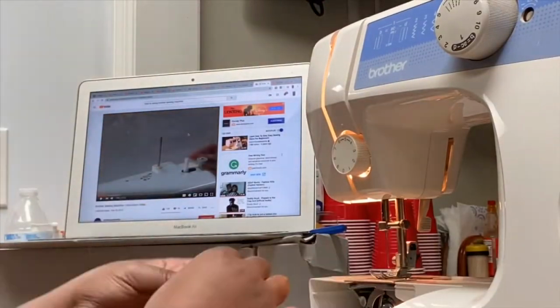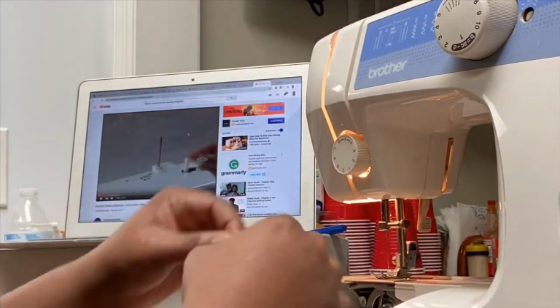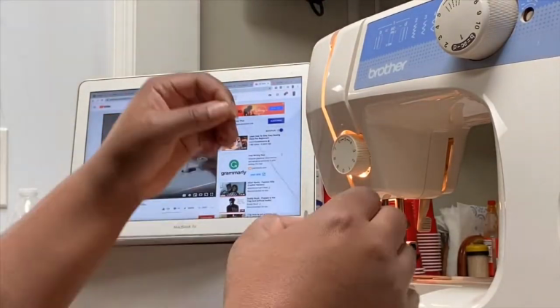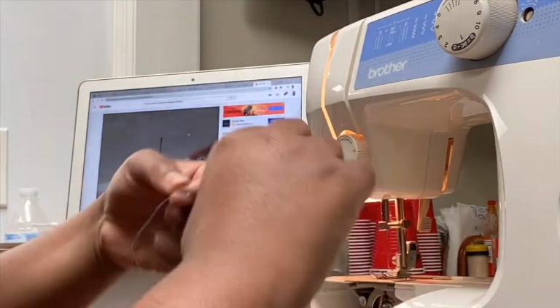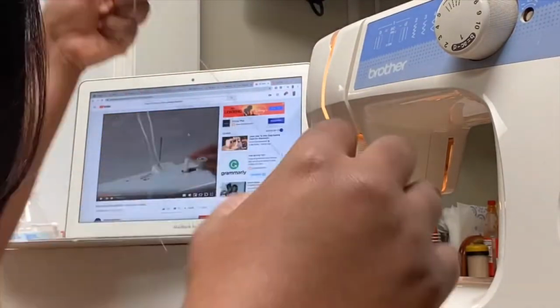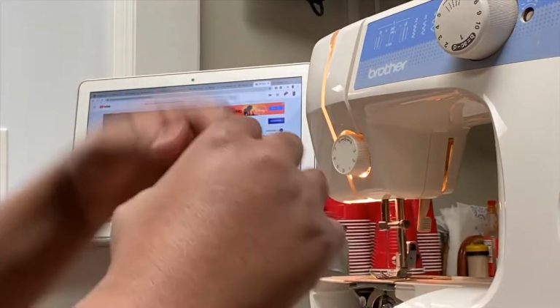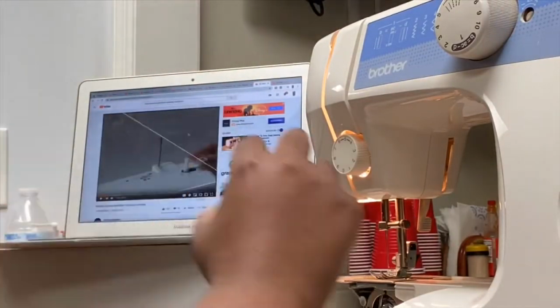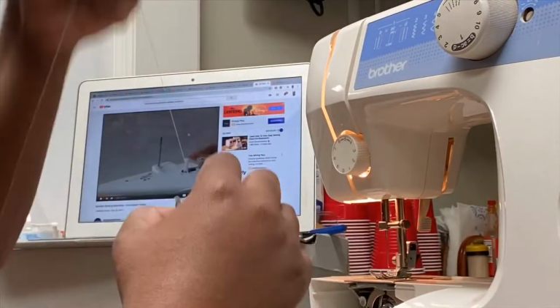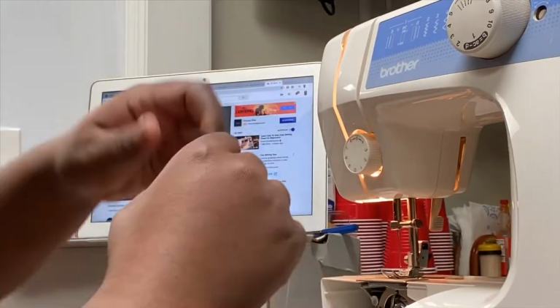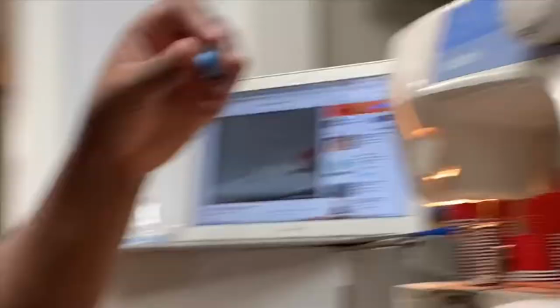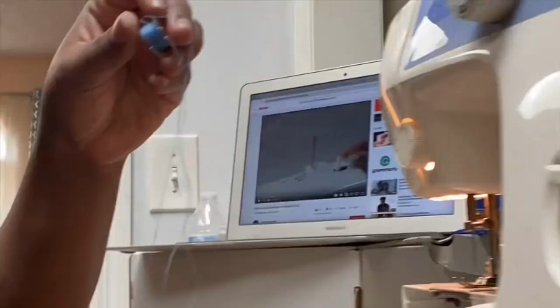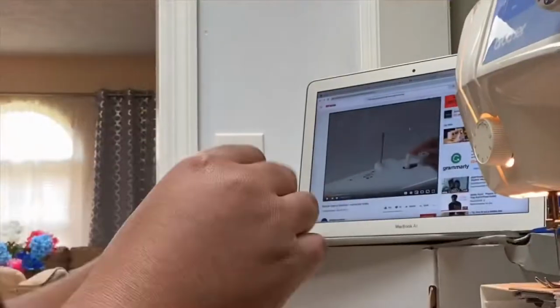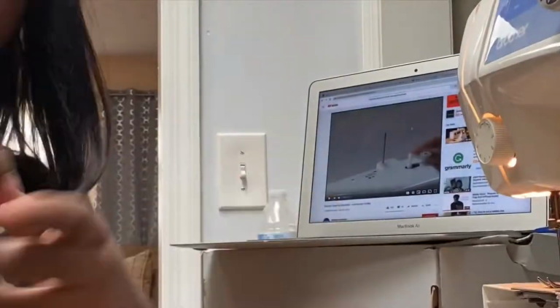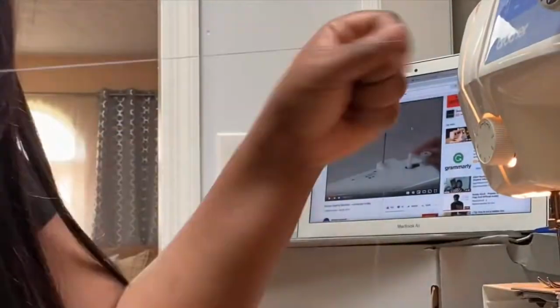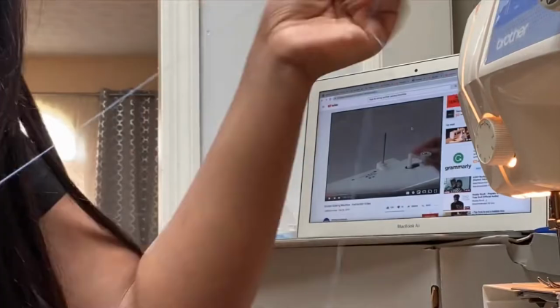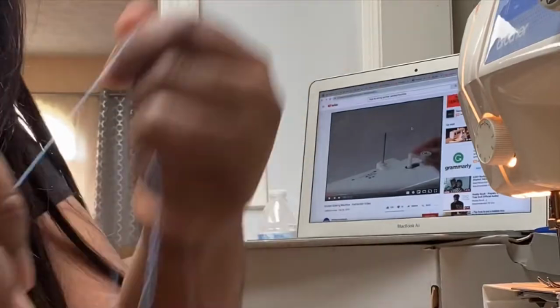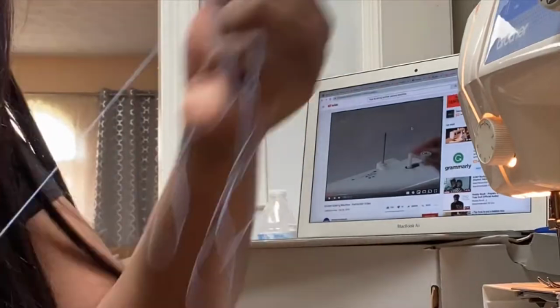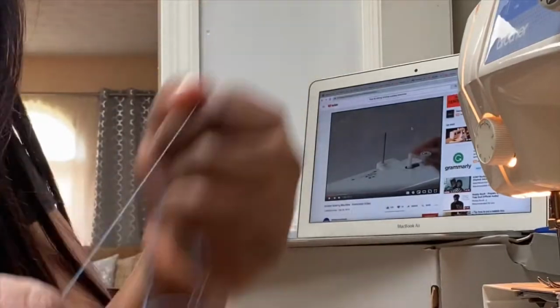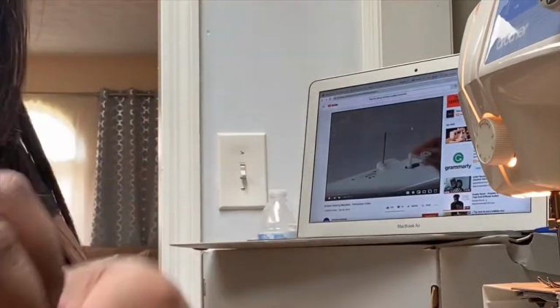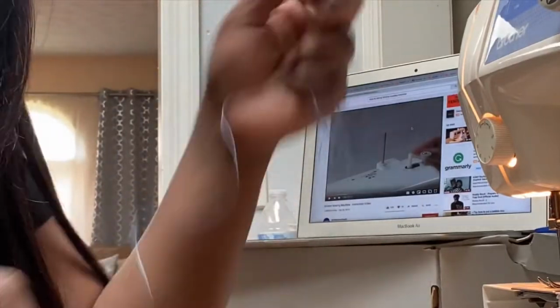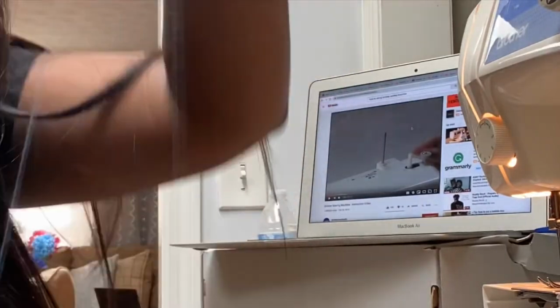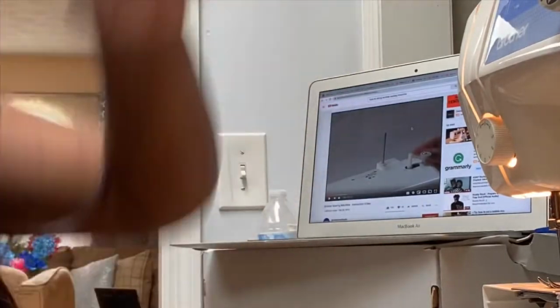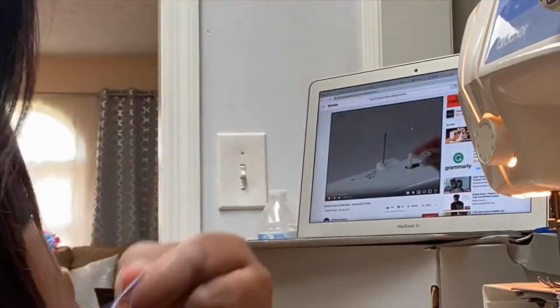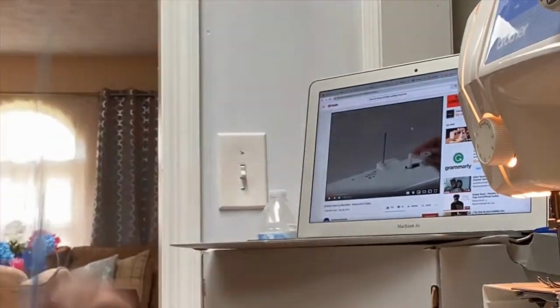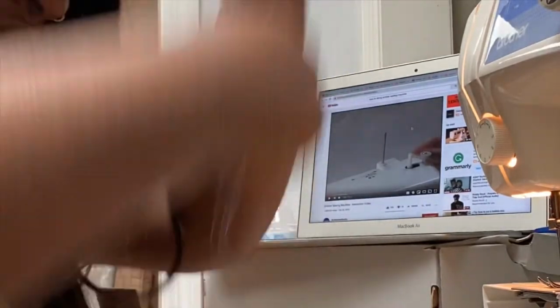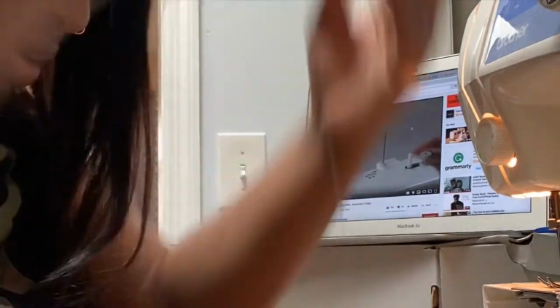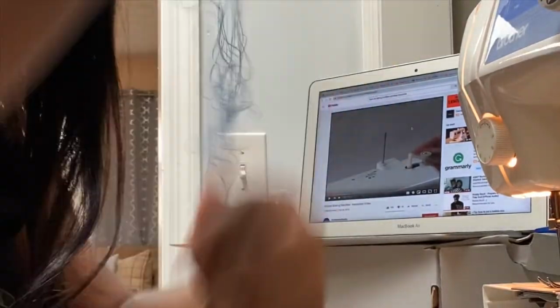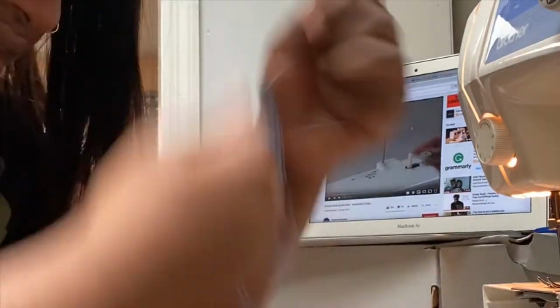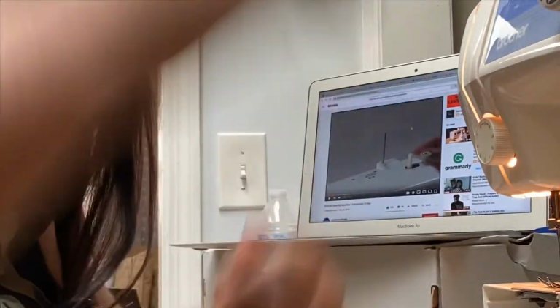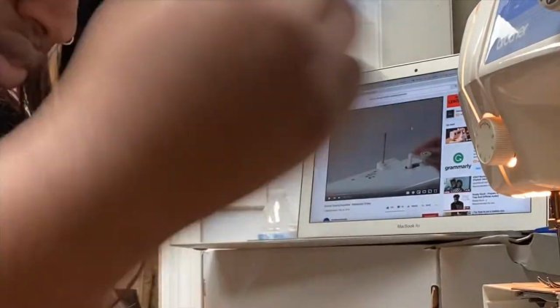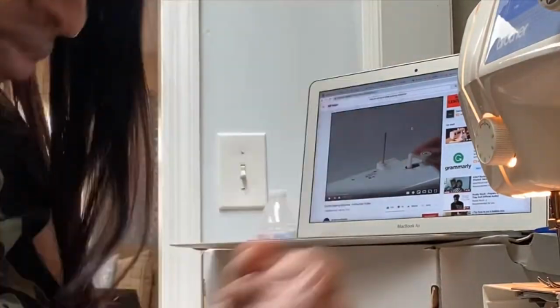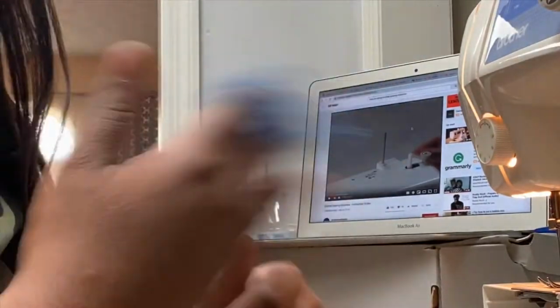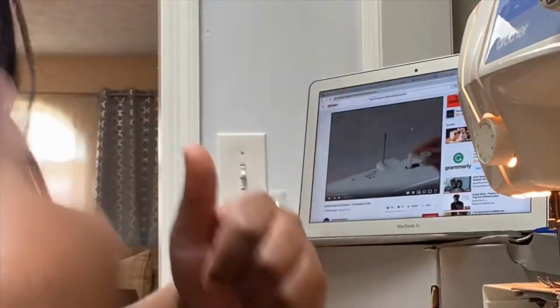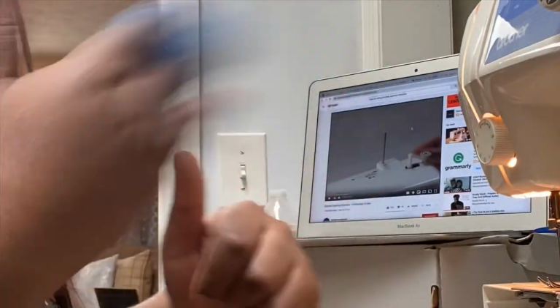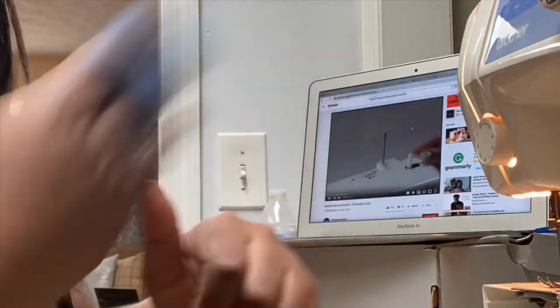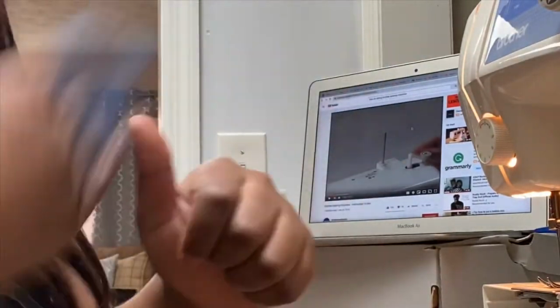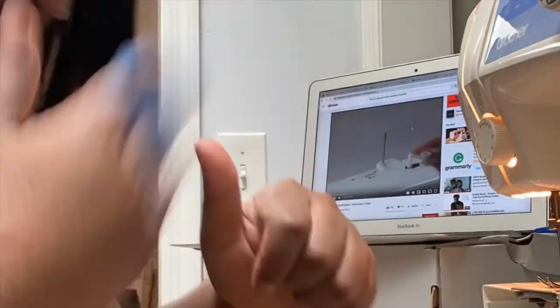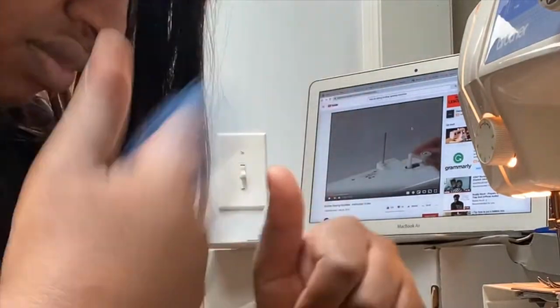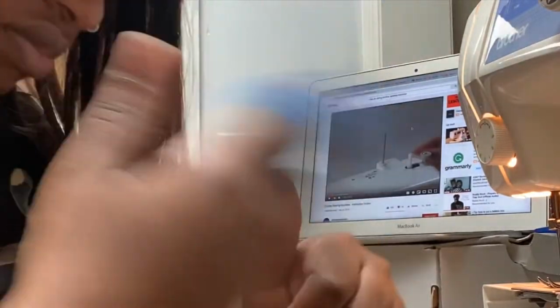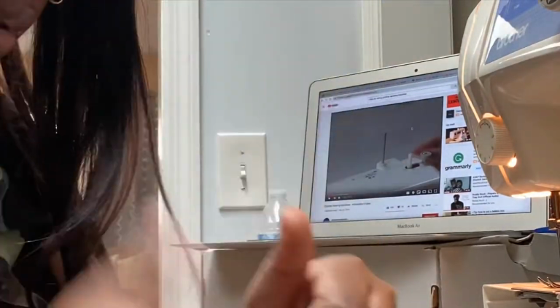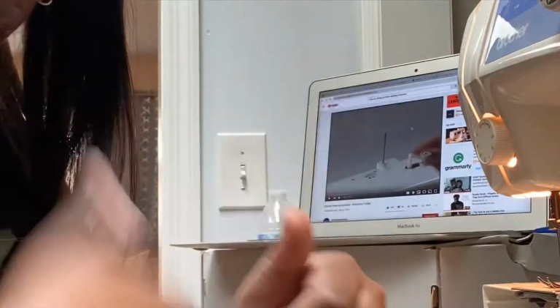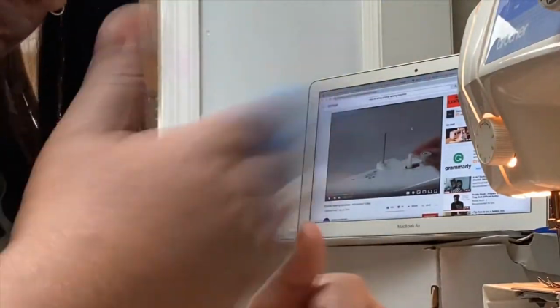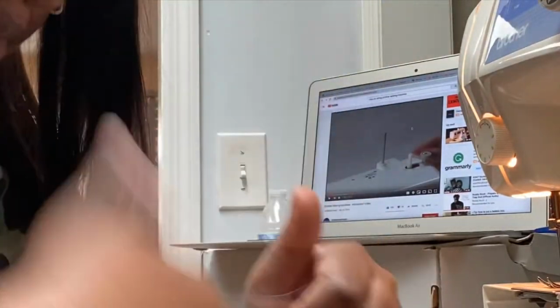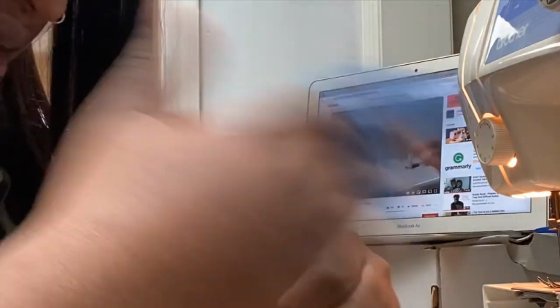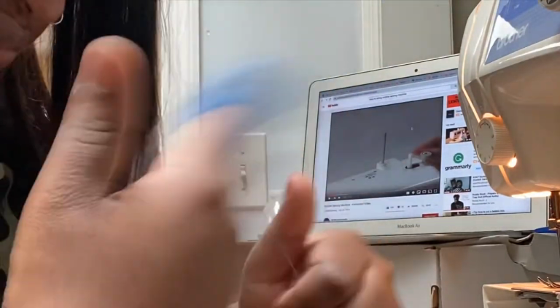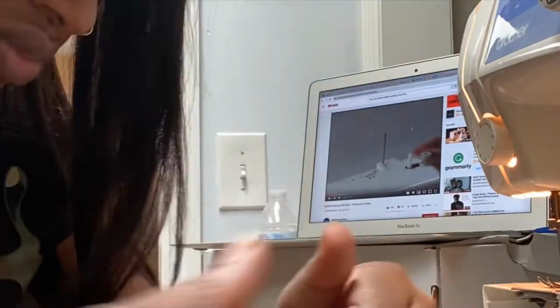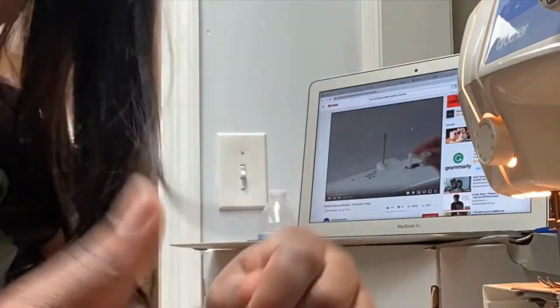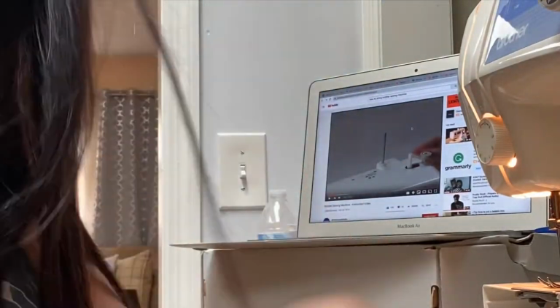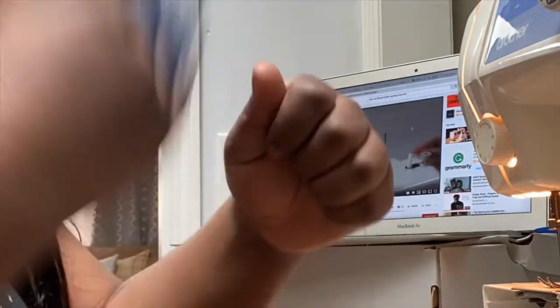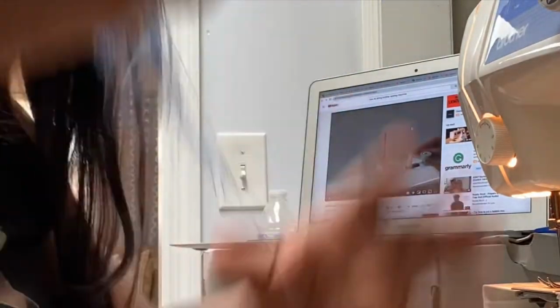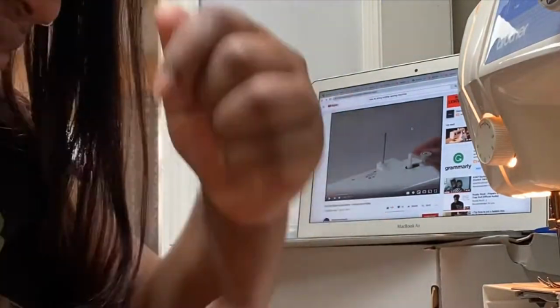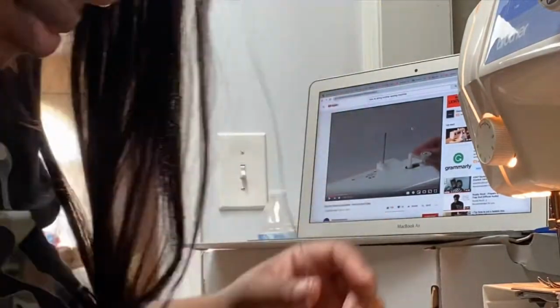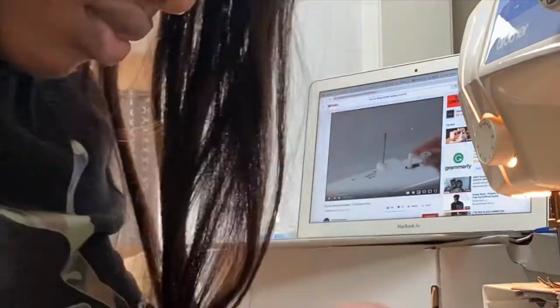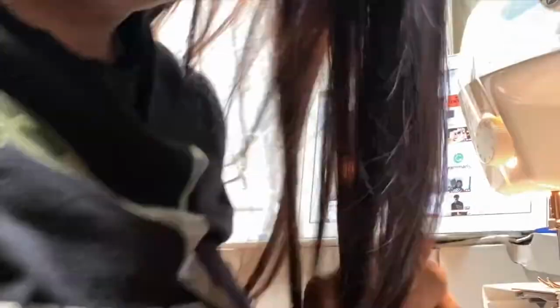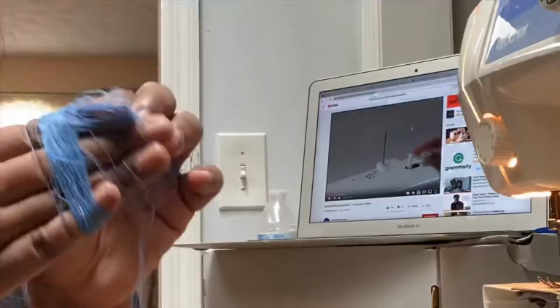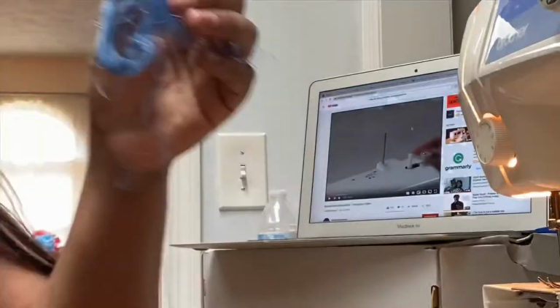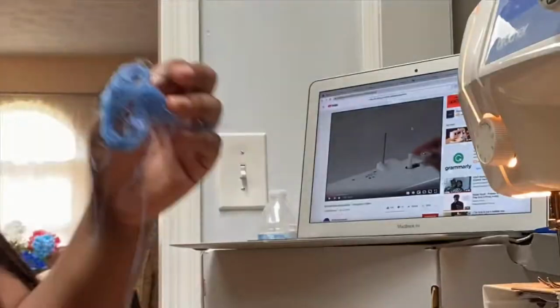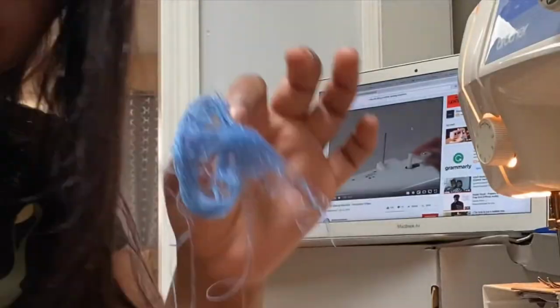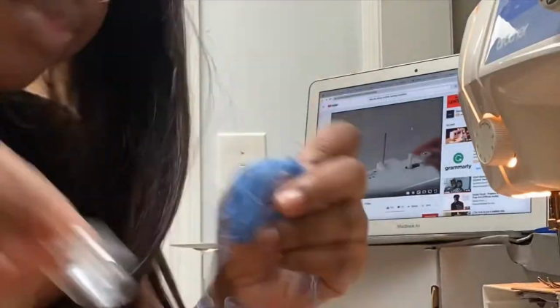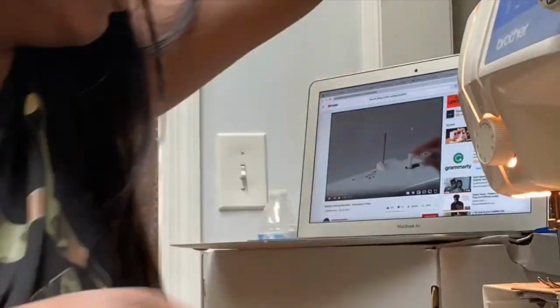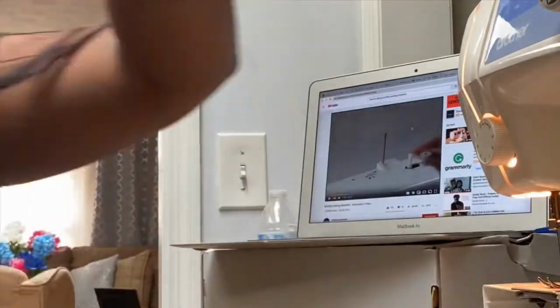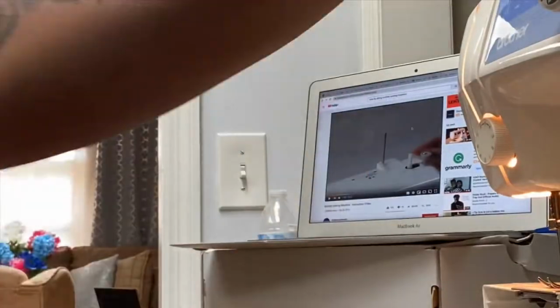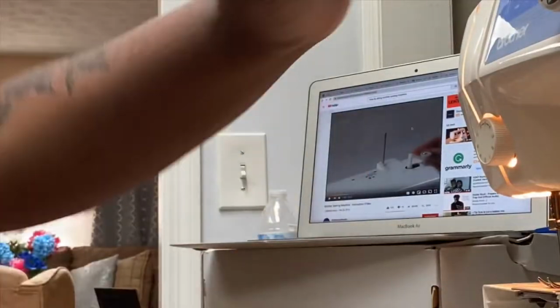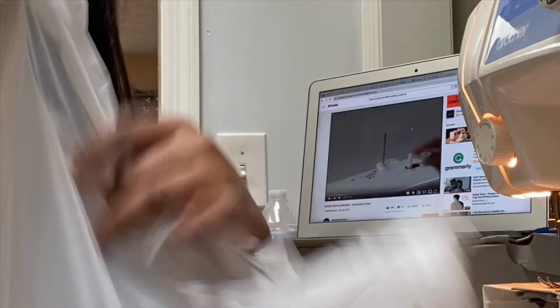Remember when I told y'all, this is my first time using a sewing machine. I'm trying to thread it up, trying to get my life.